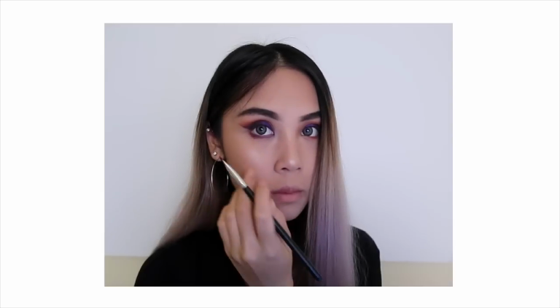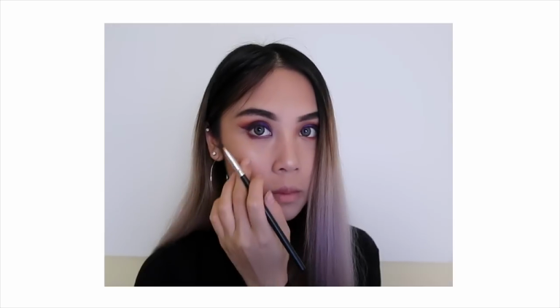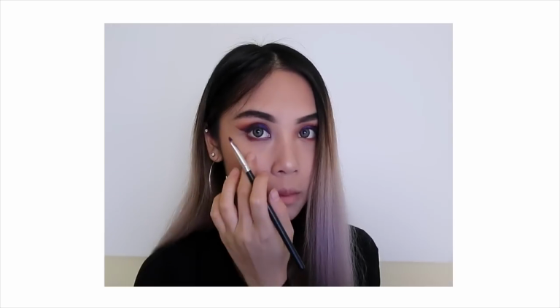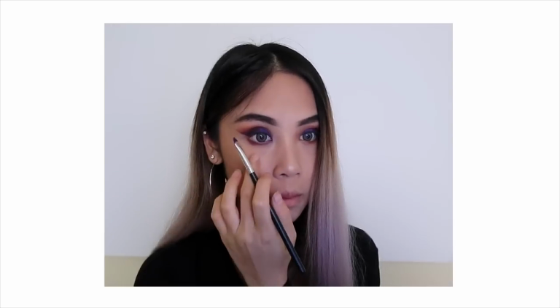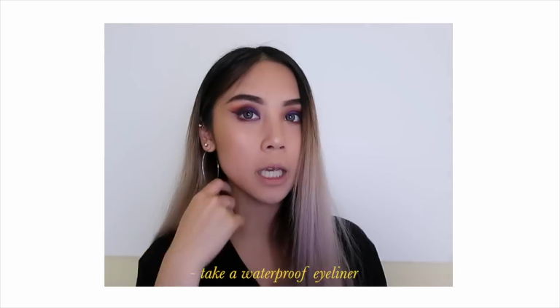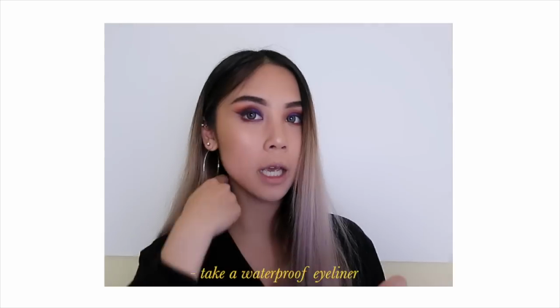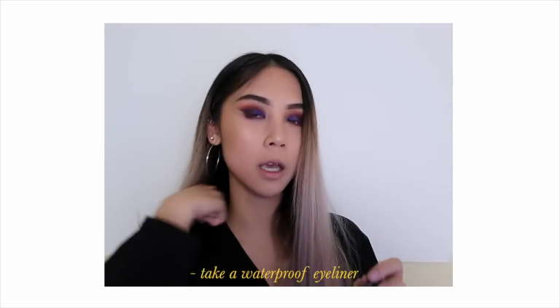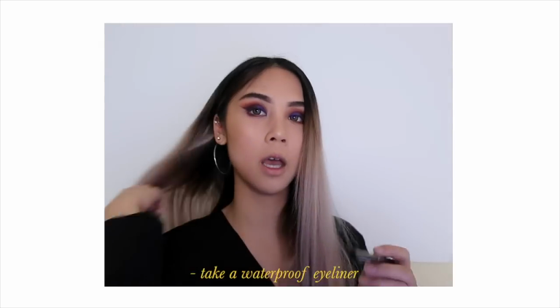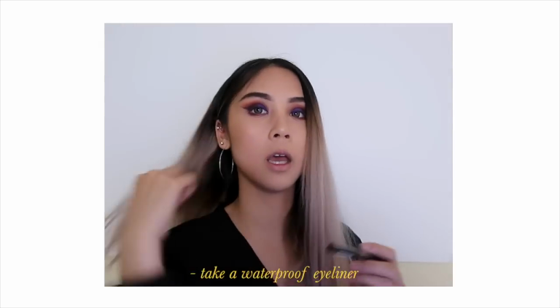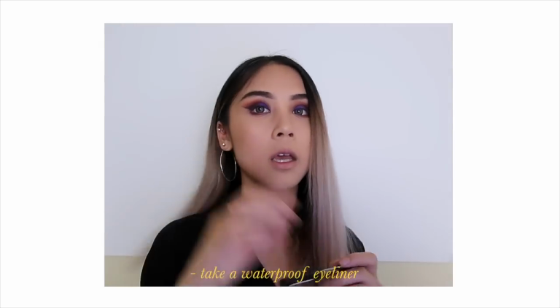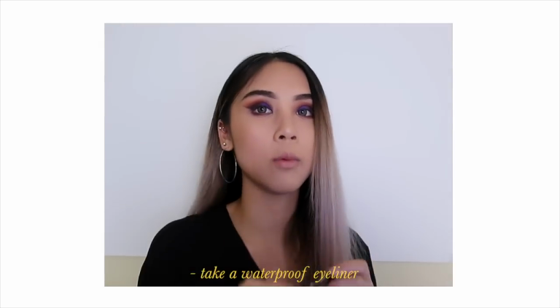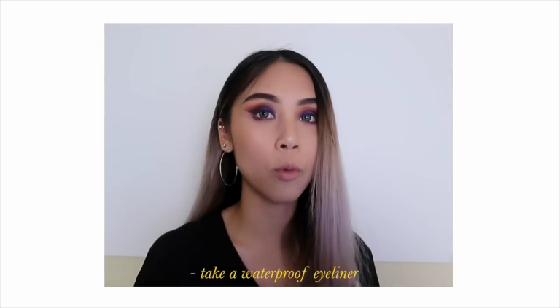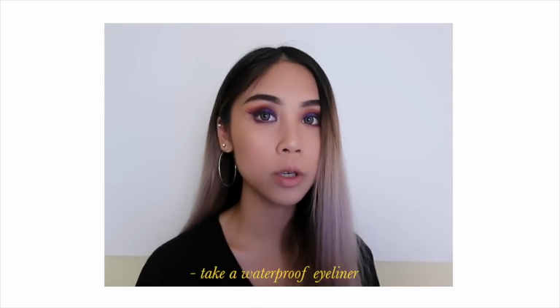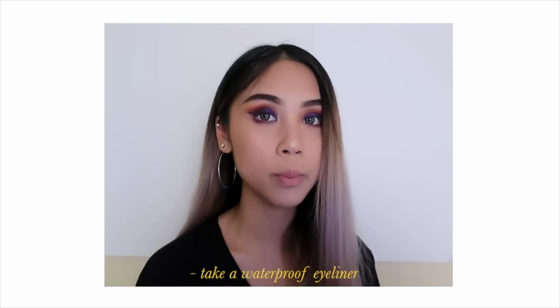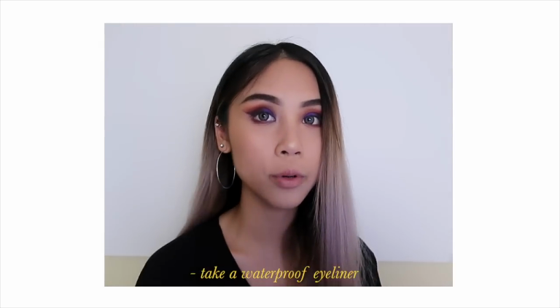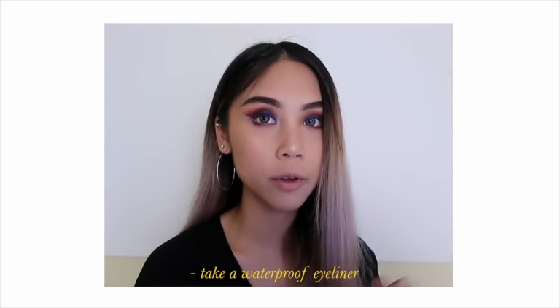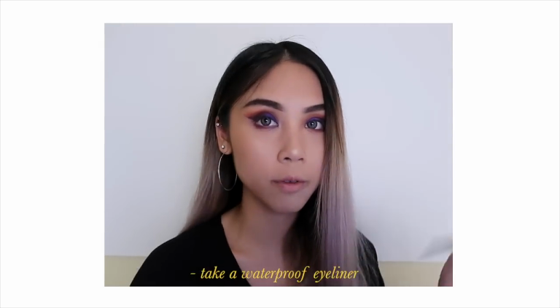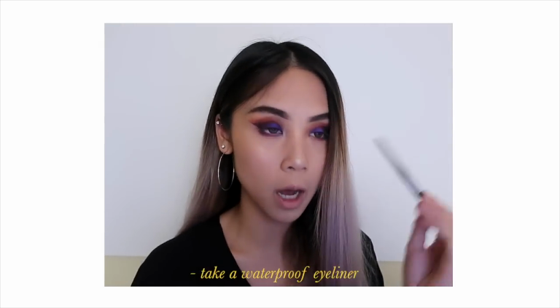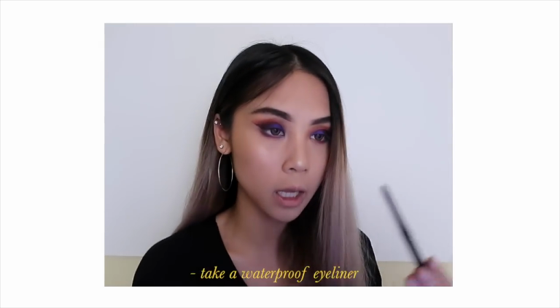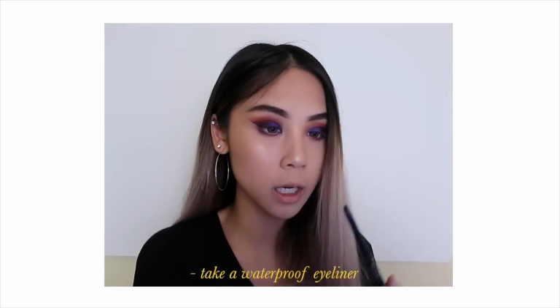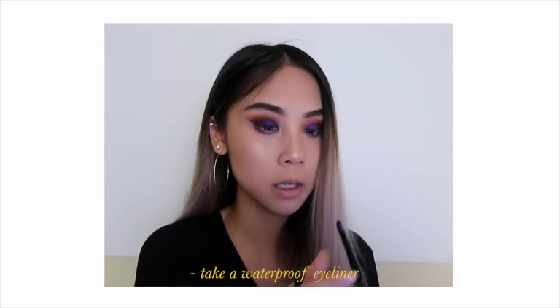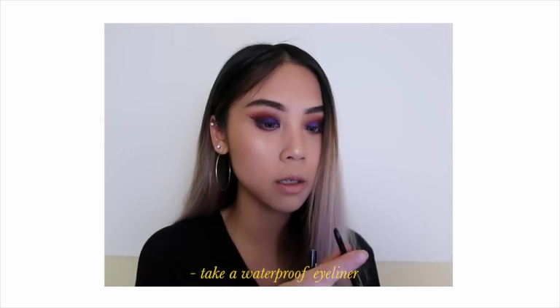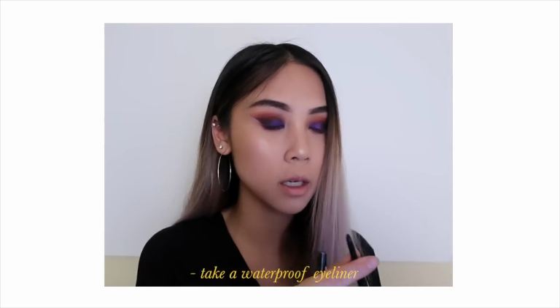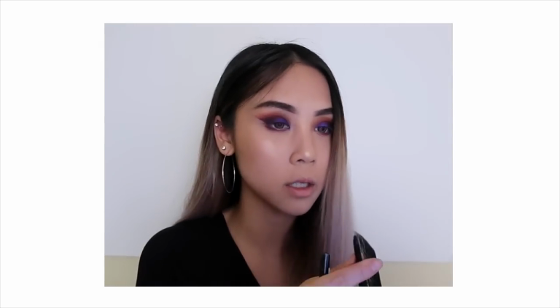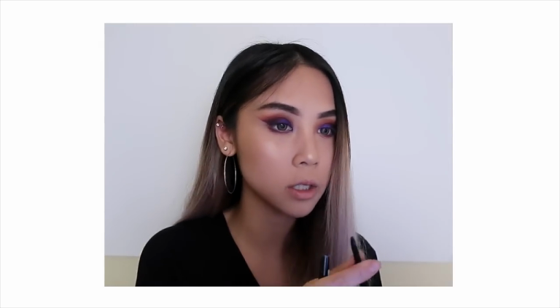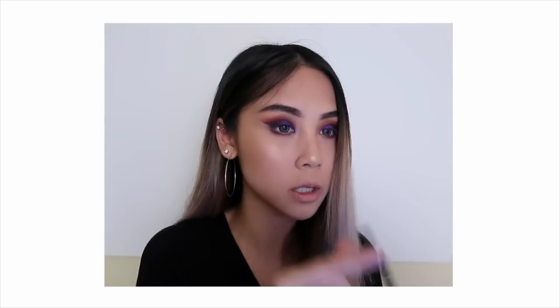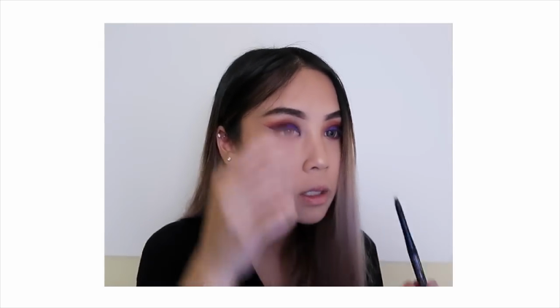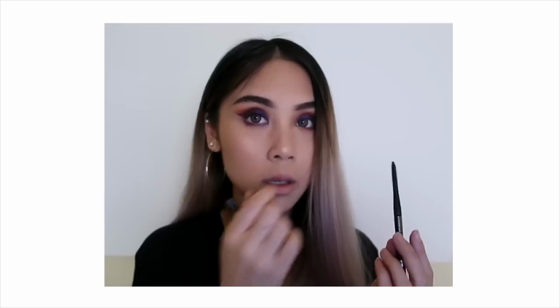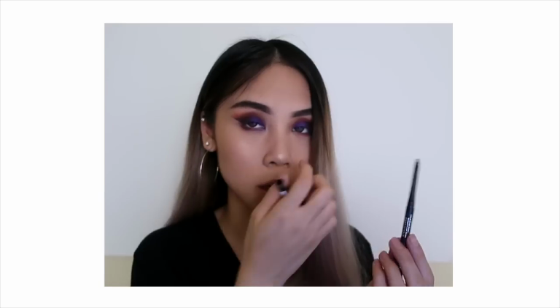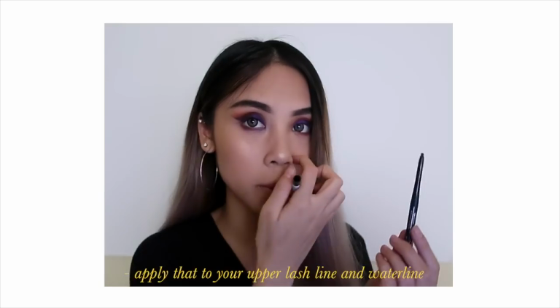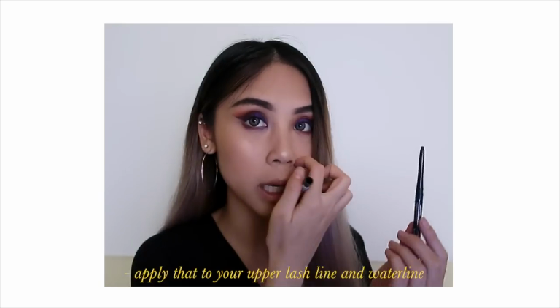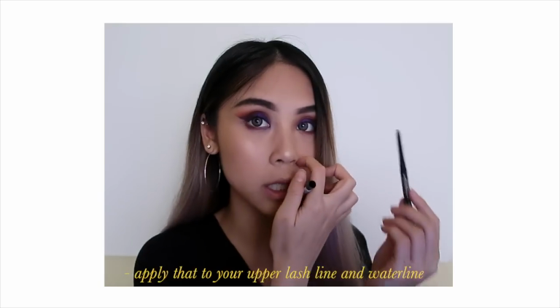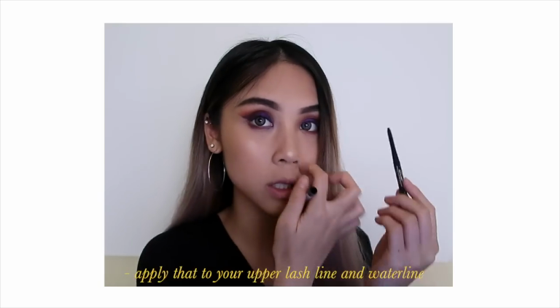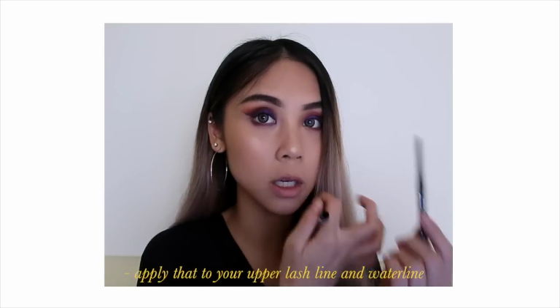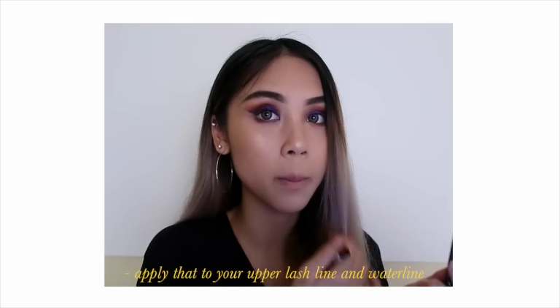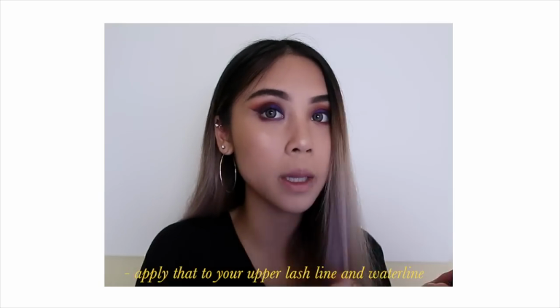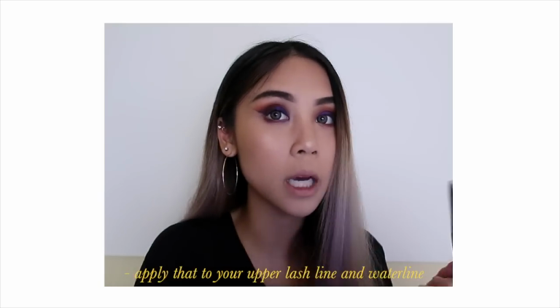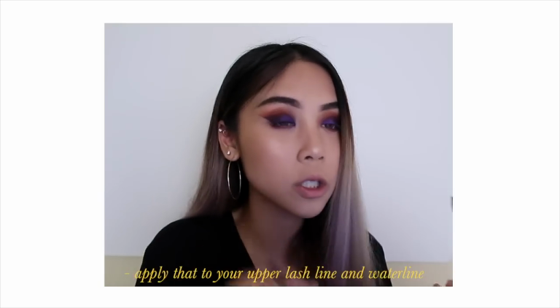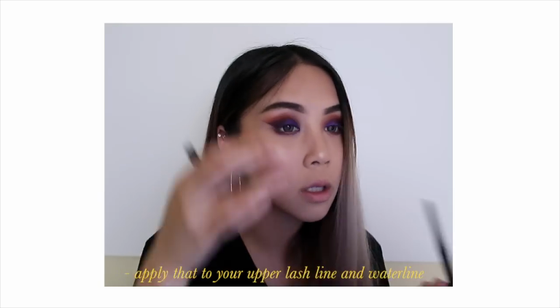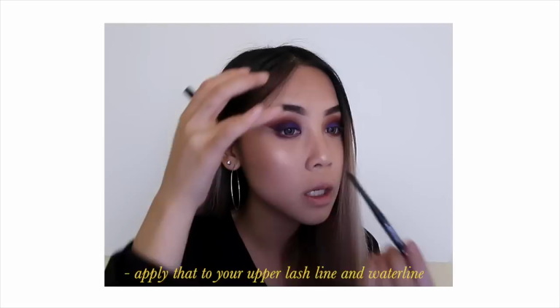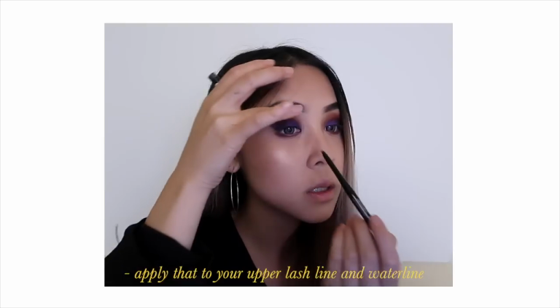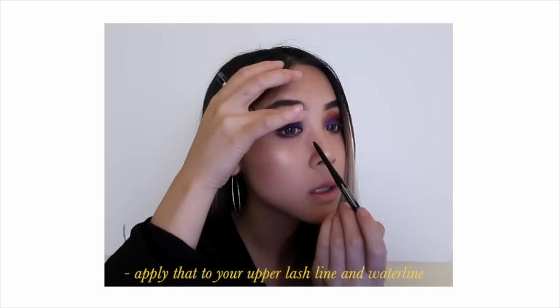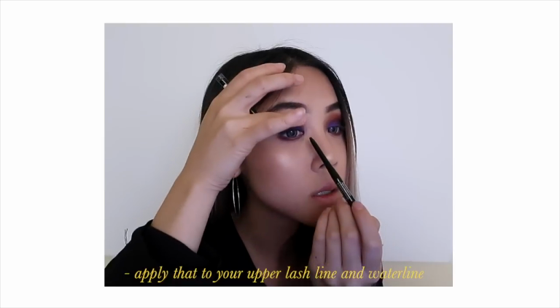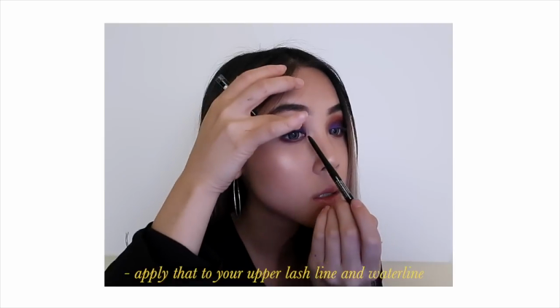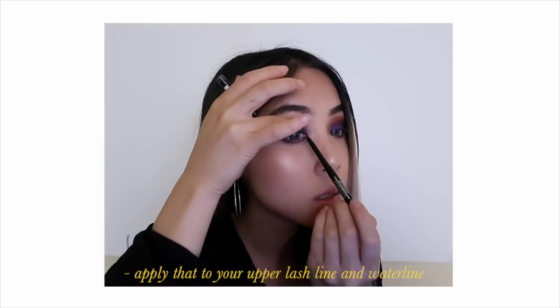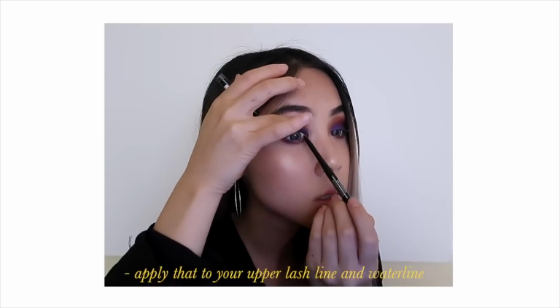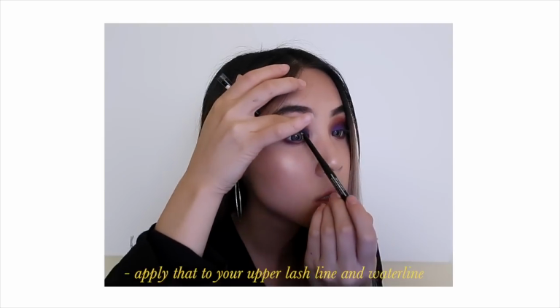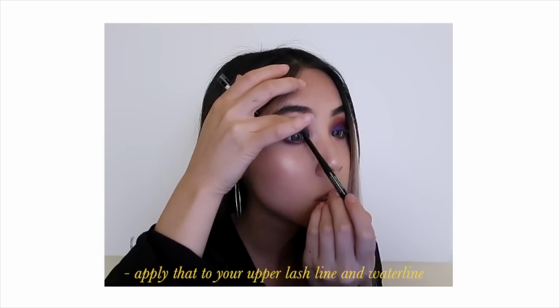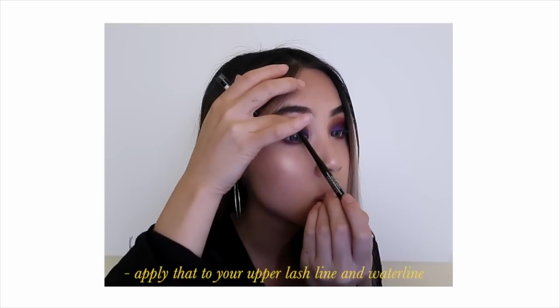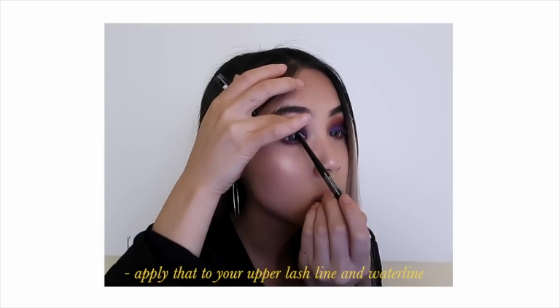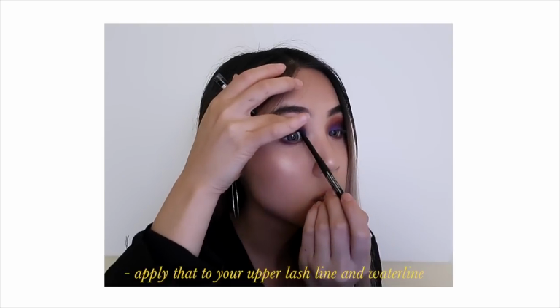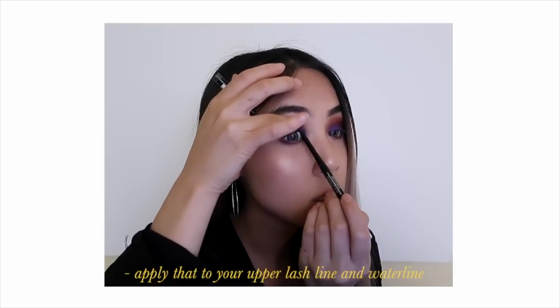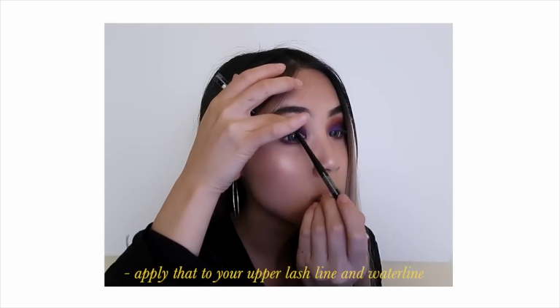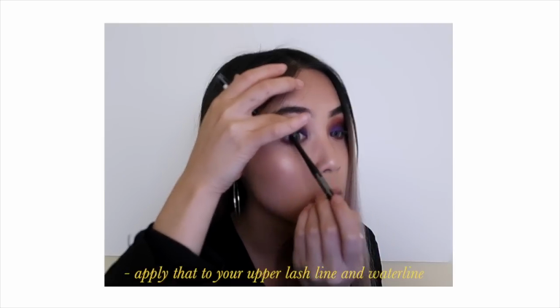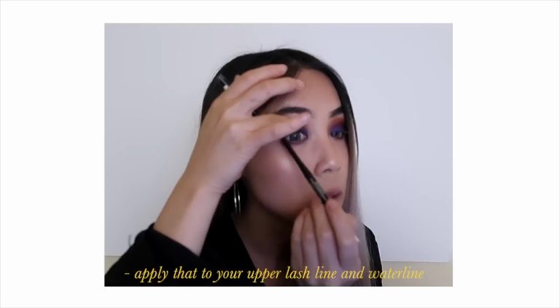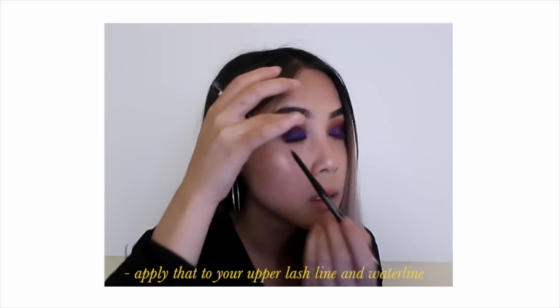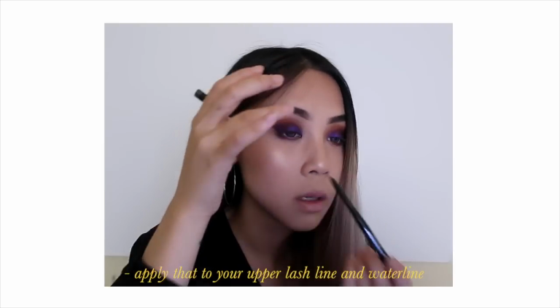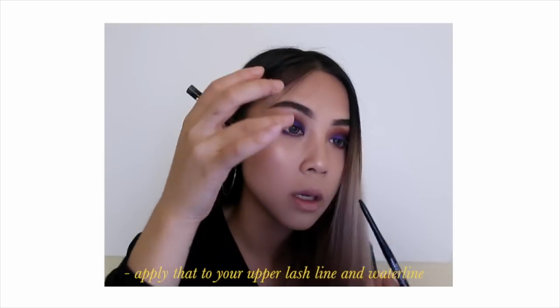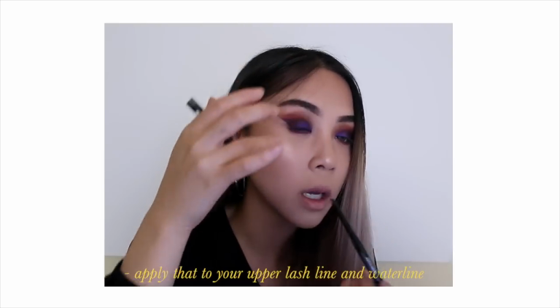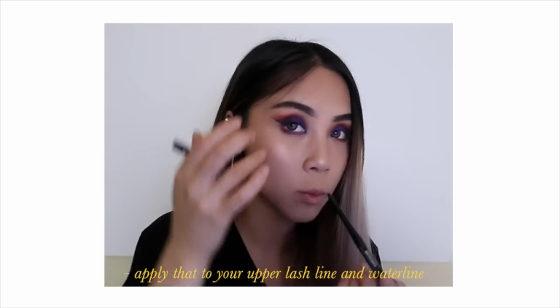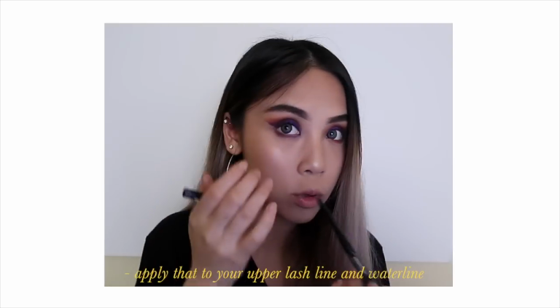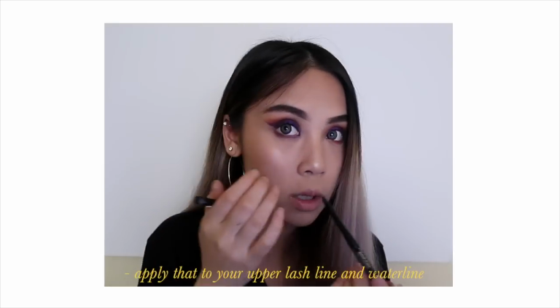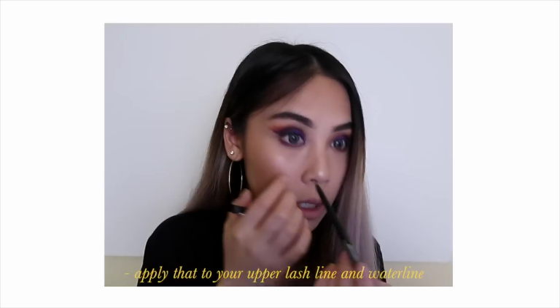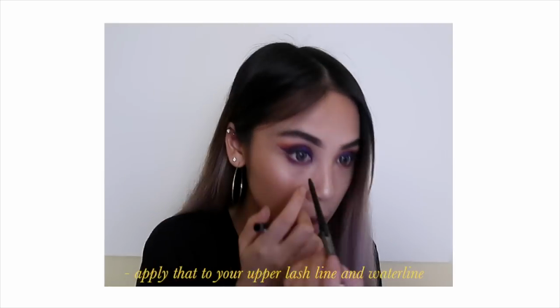Now take that same purple and run it underneath your waterline. Then take a waterproof eyeliner and apply that to your upper lash line and waterline.